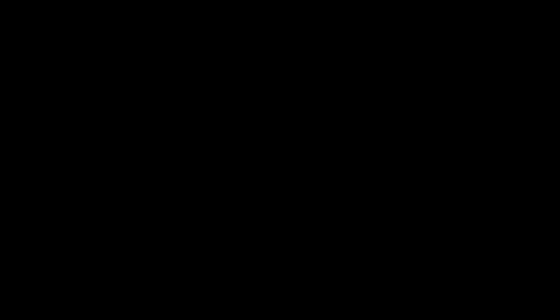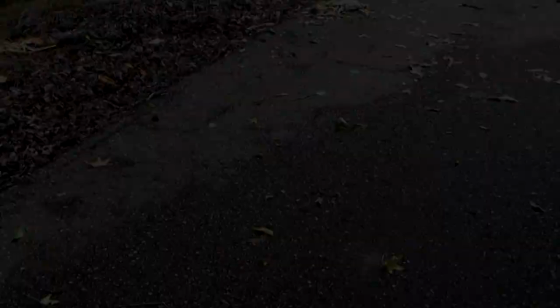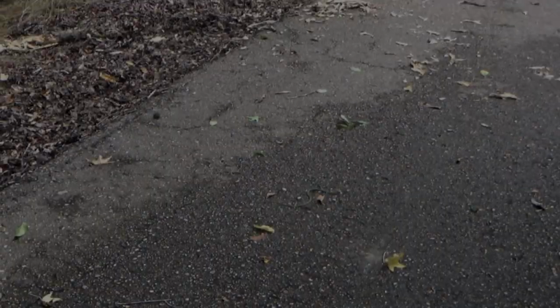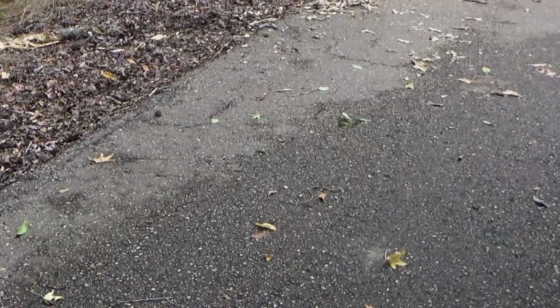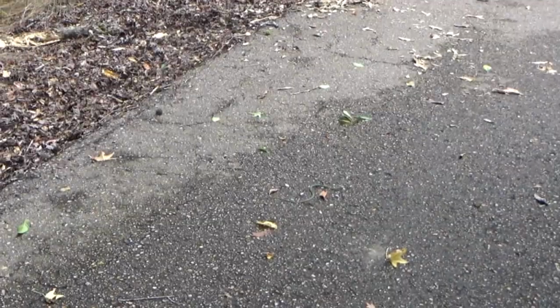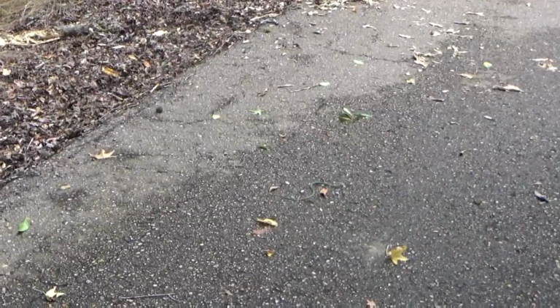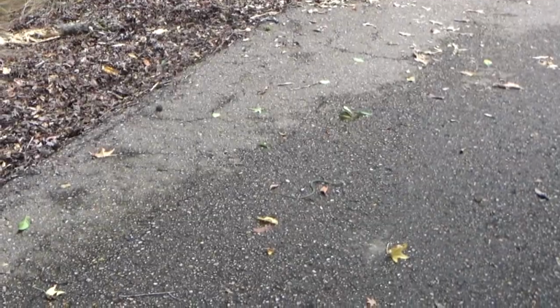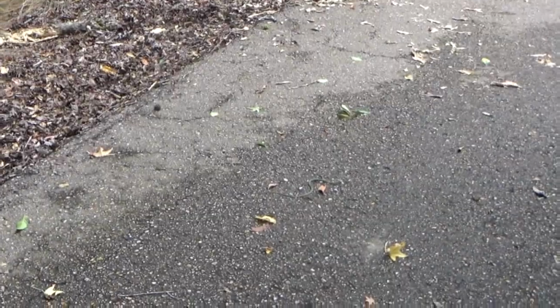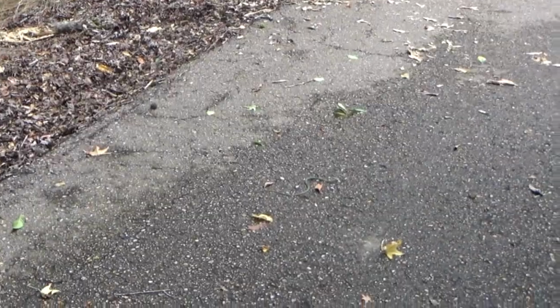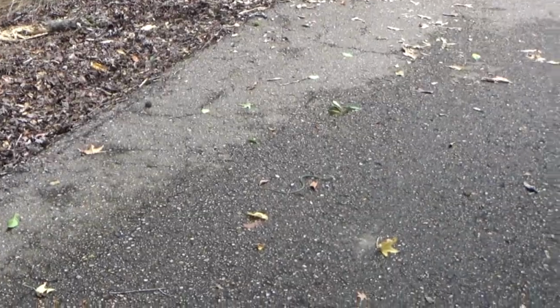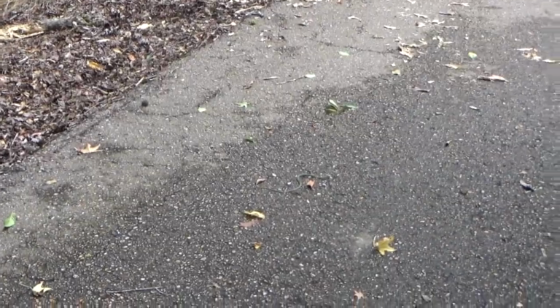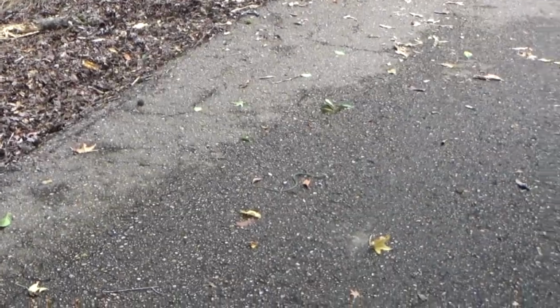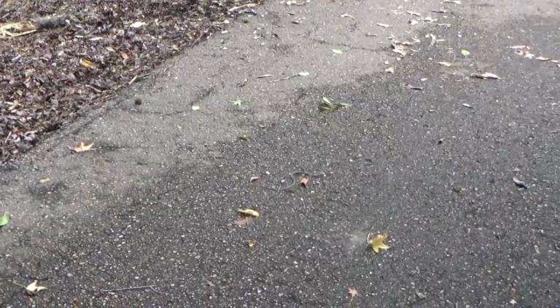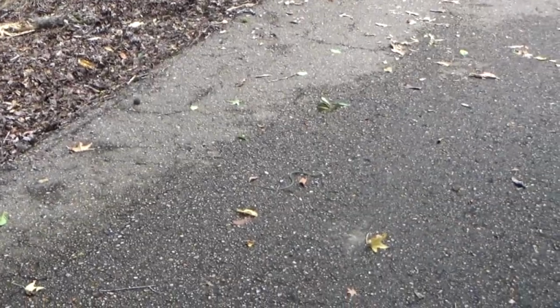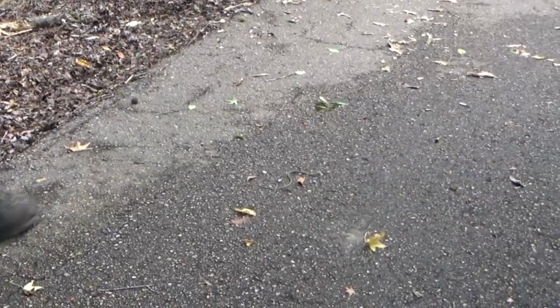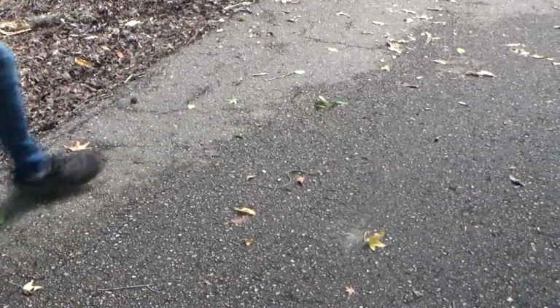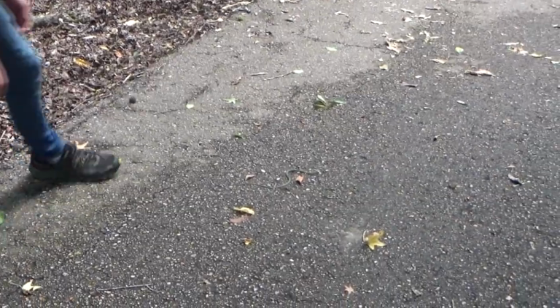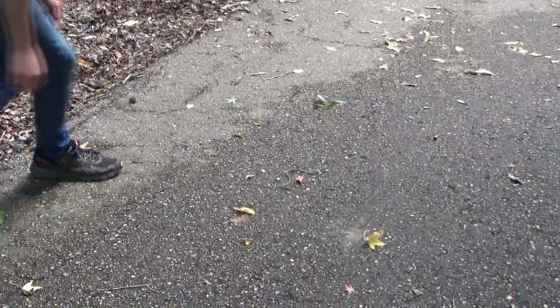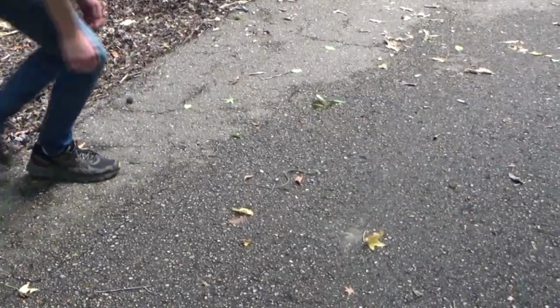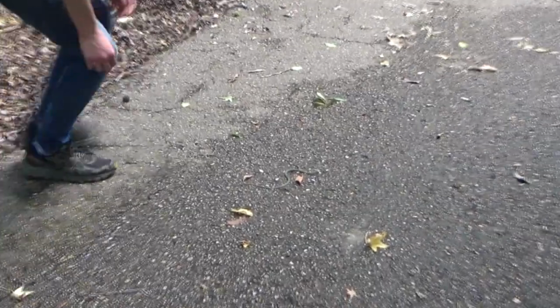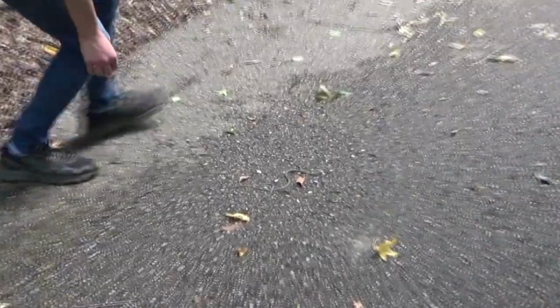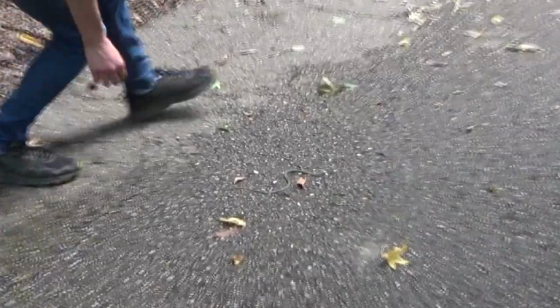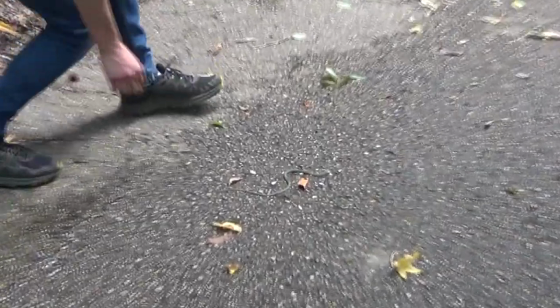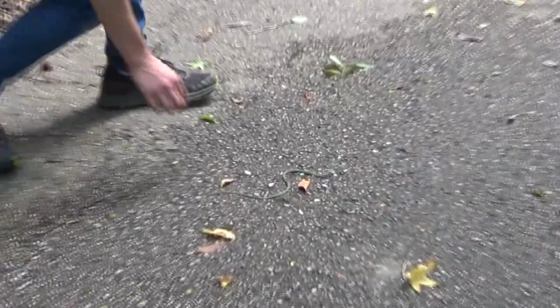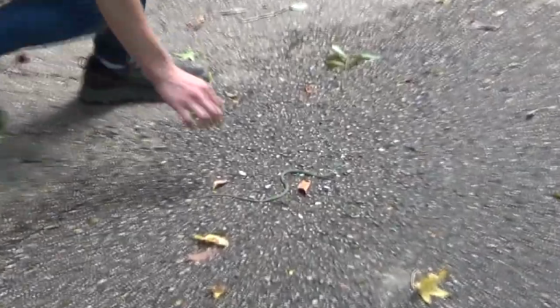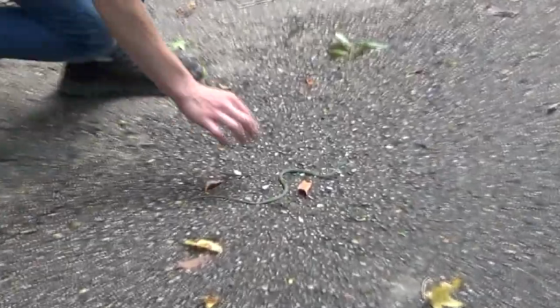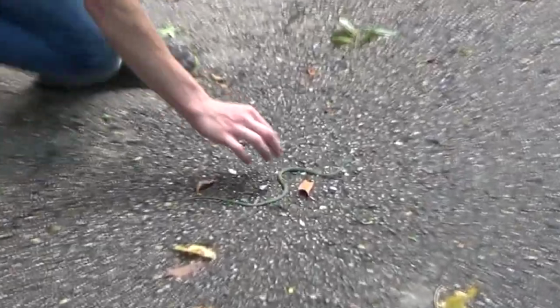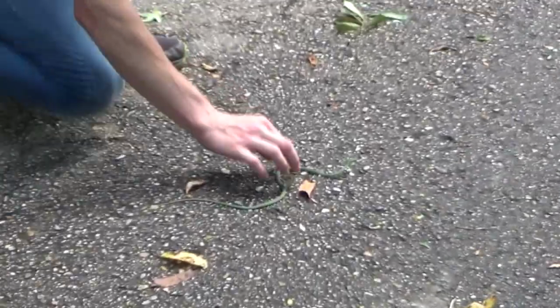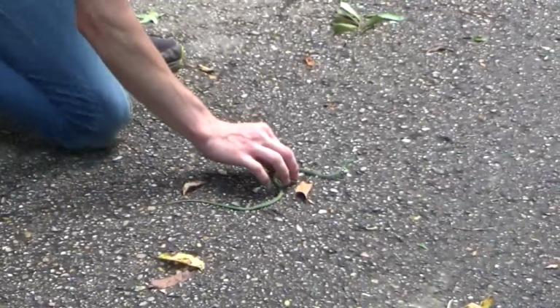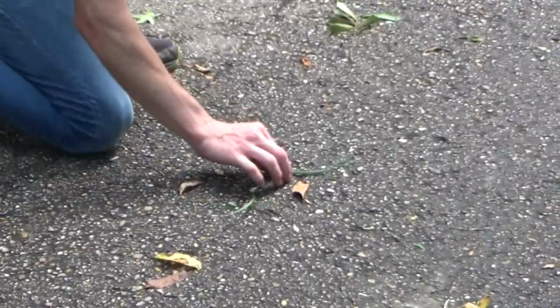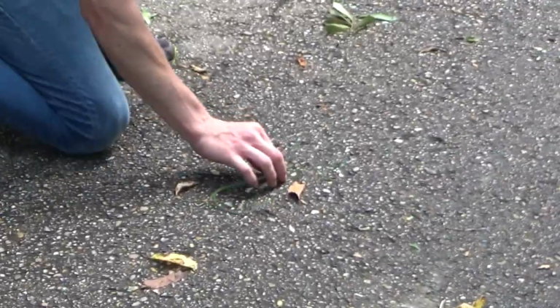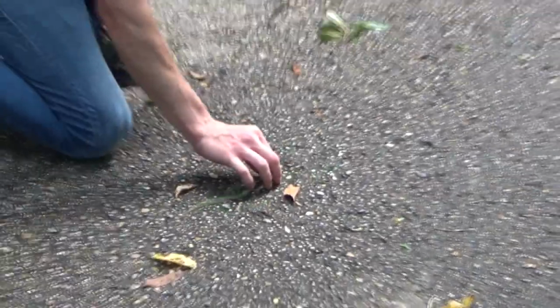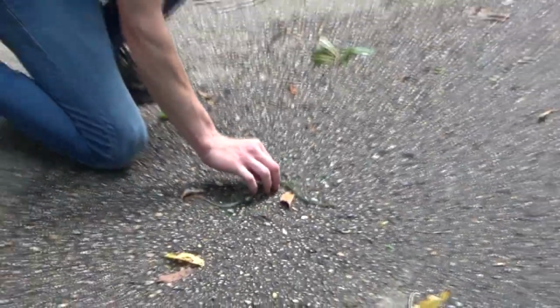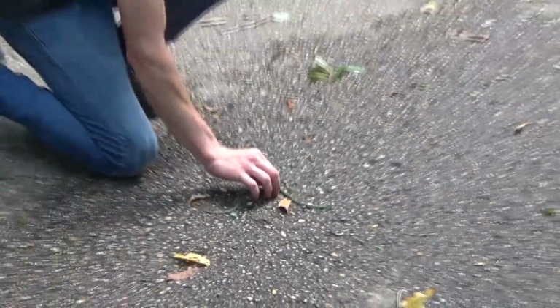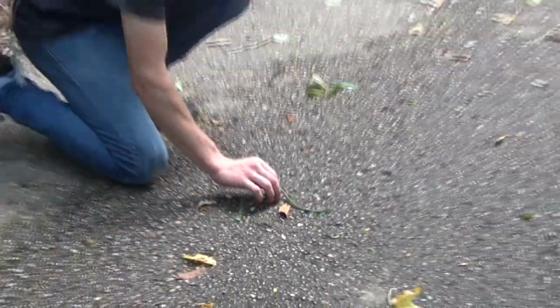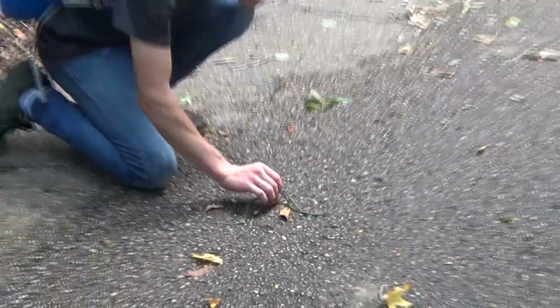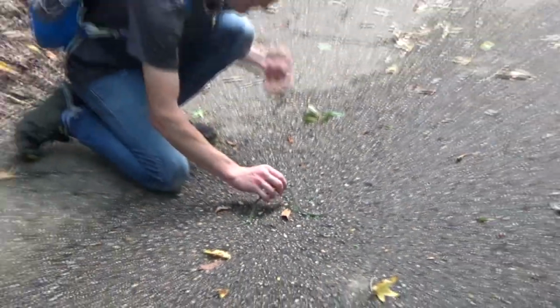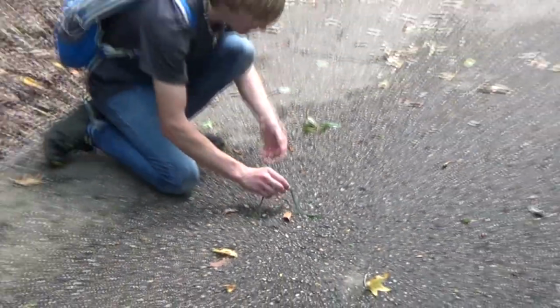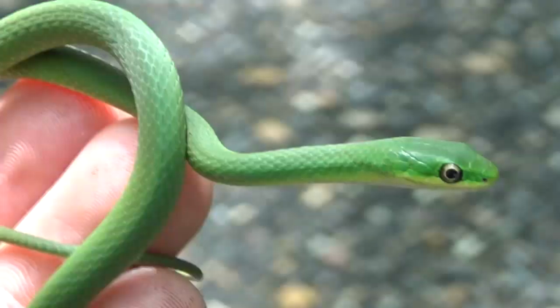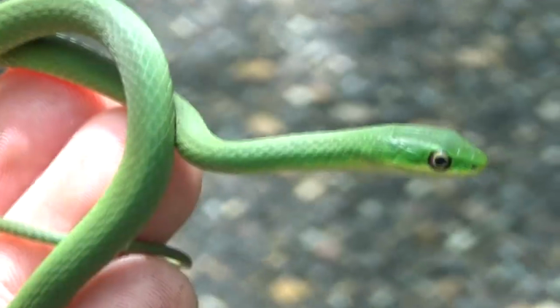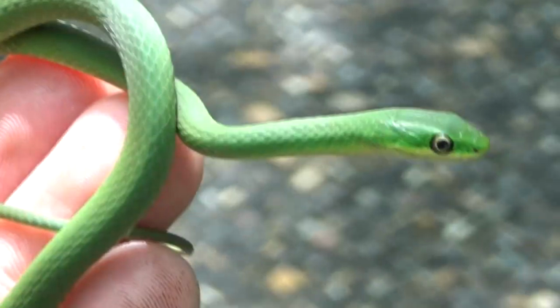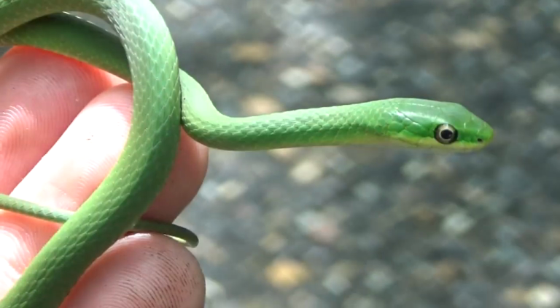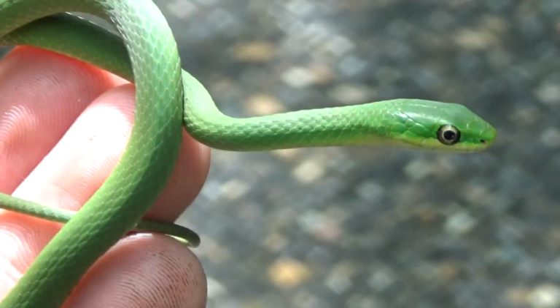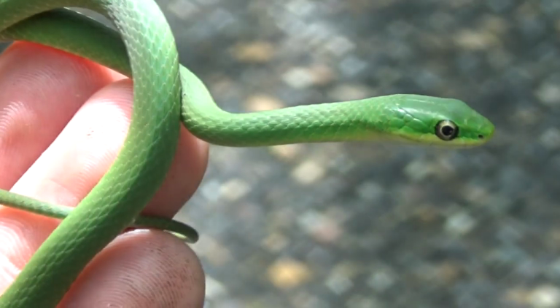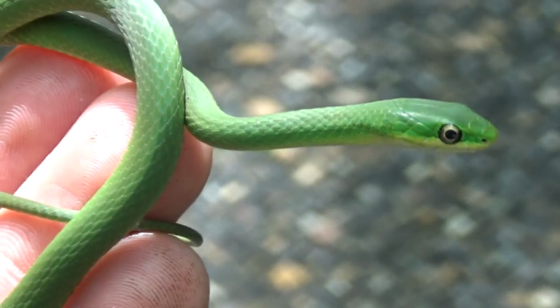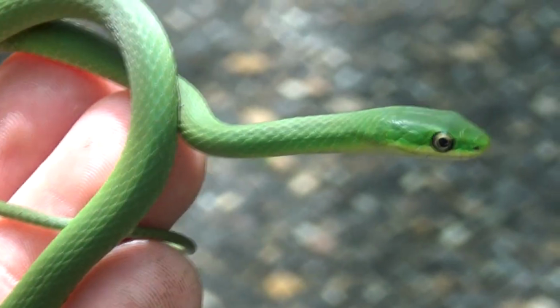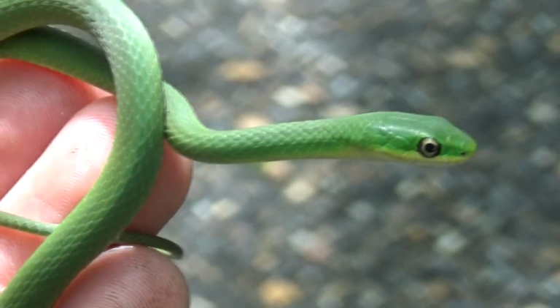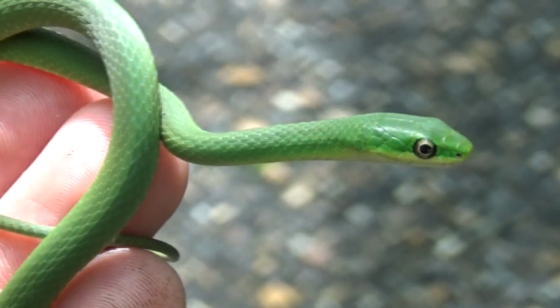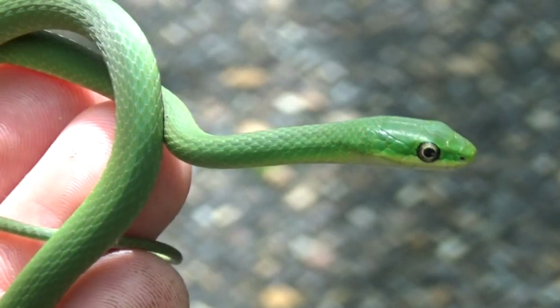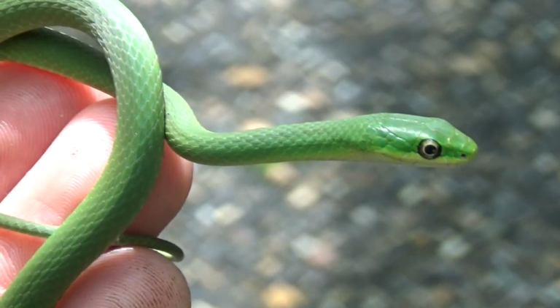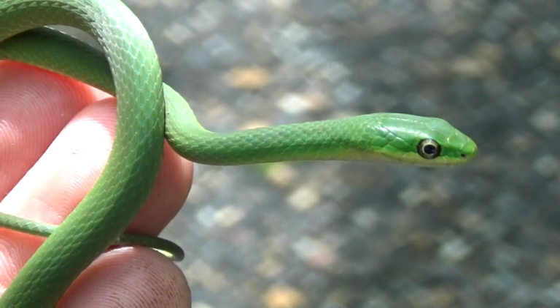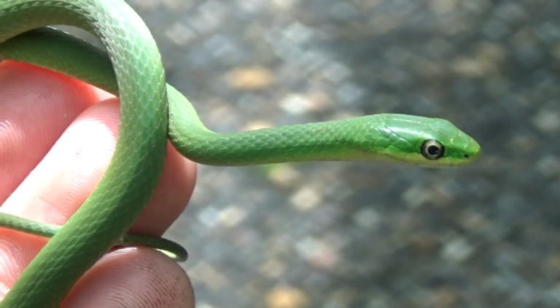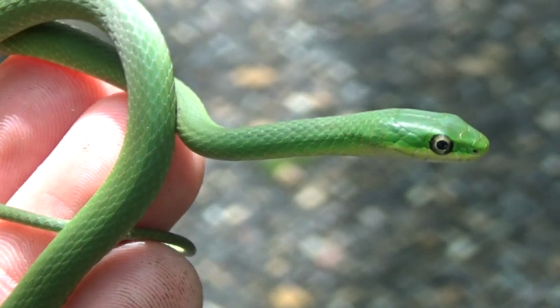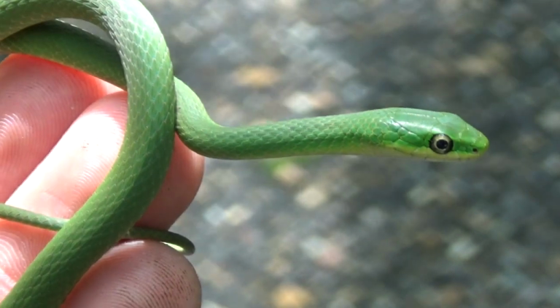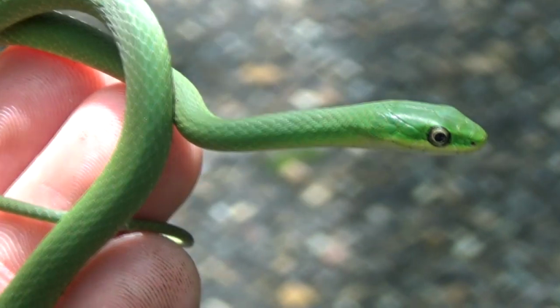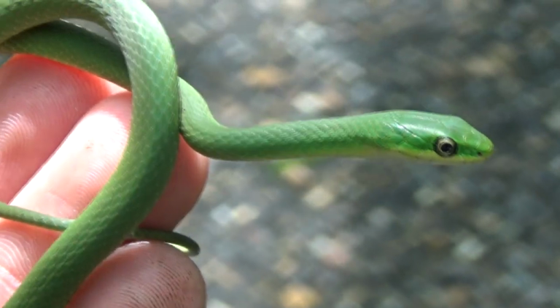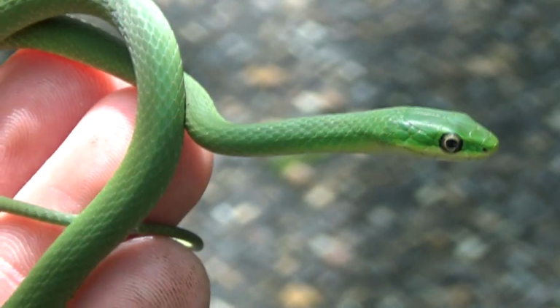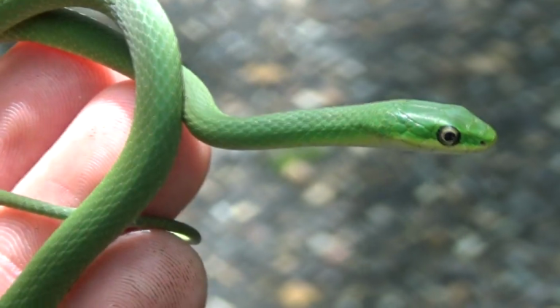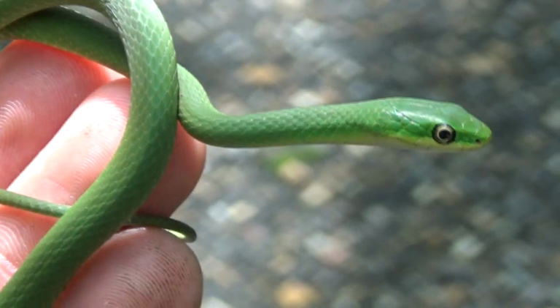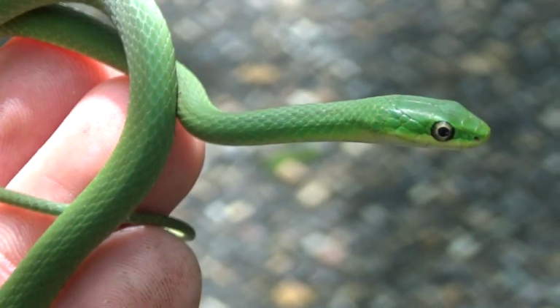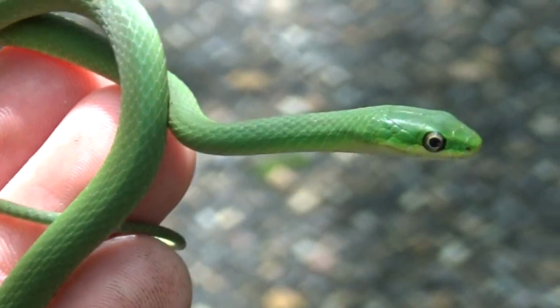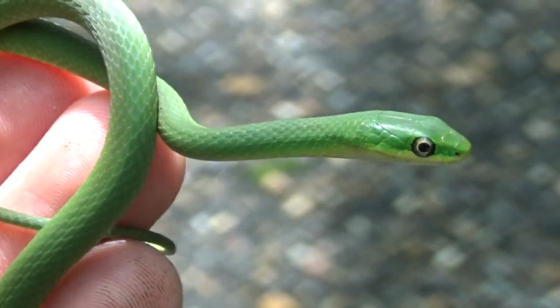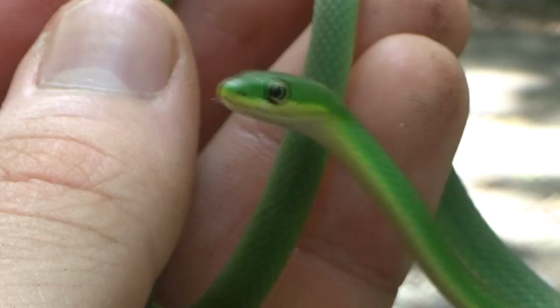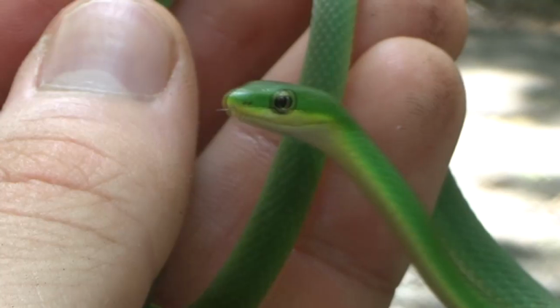No way! Guys, you've got to see this. This is a rough green snake. This is my favorite snake to find in here.